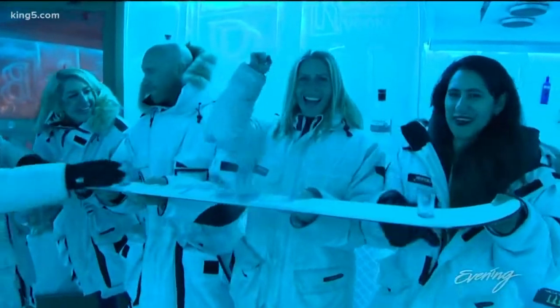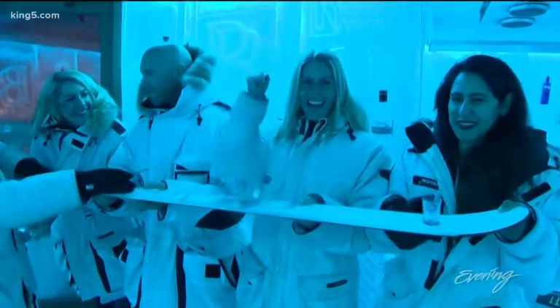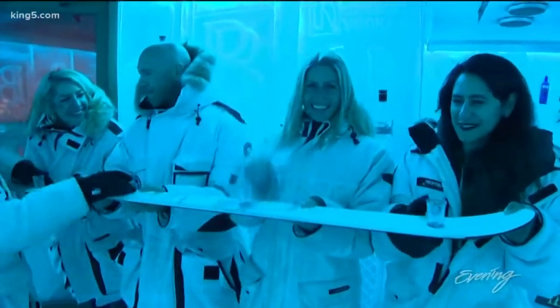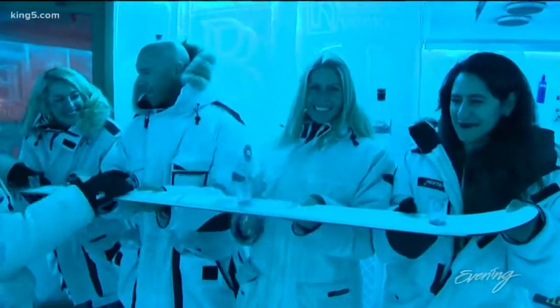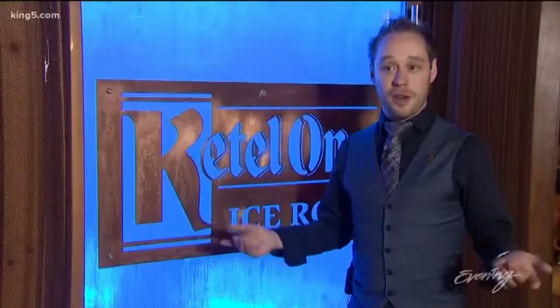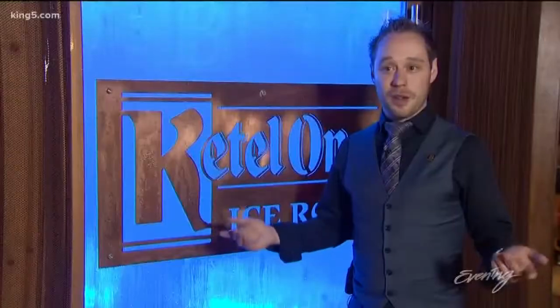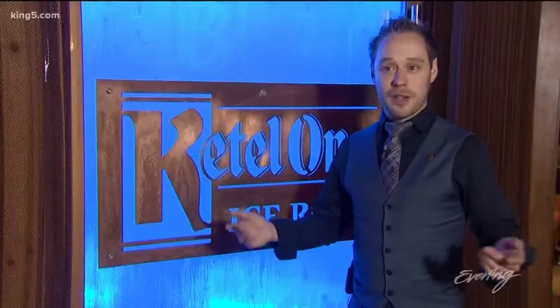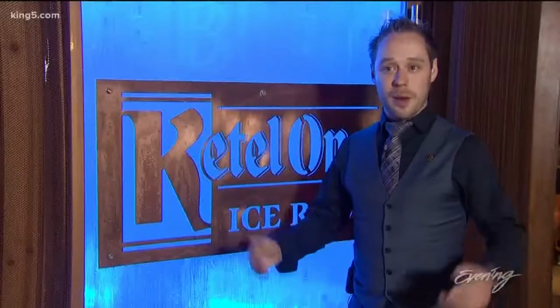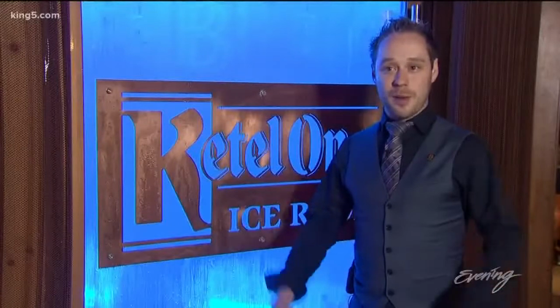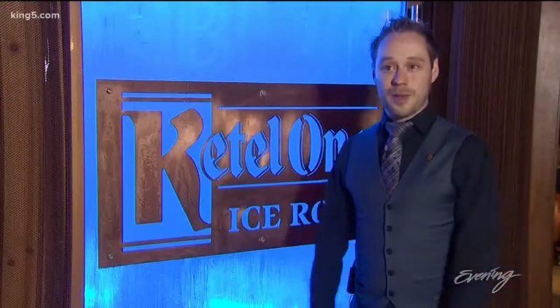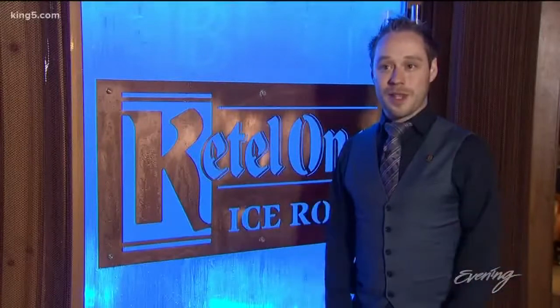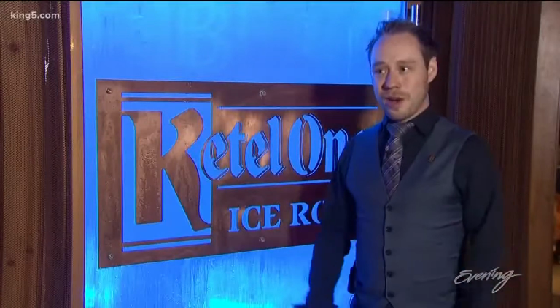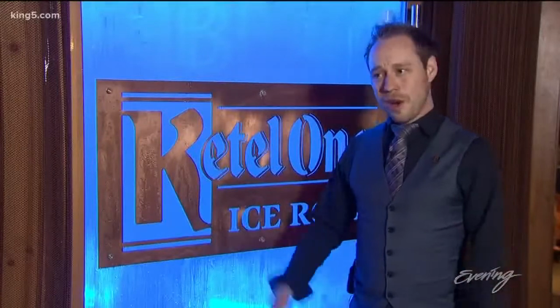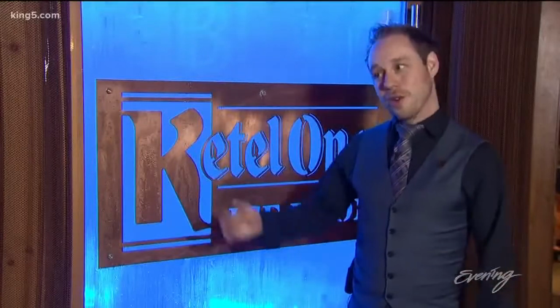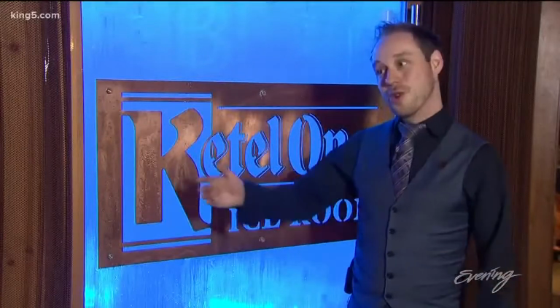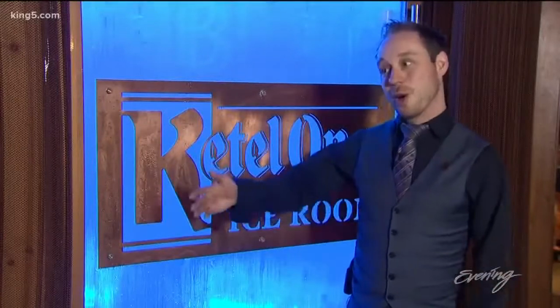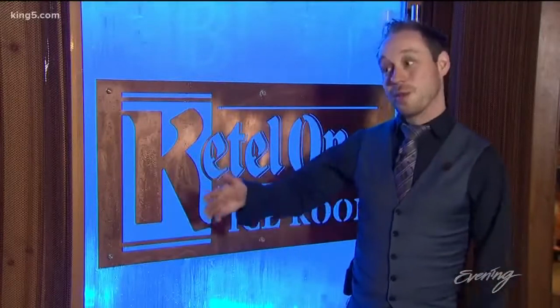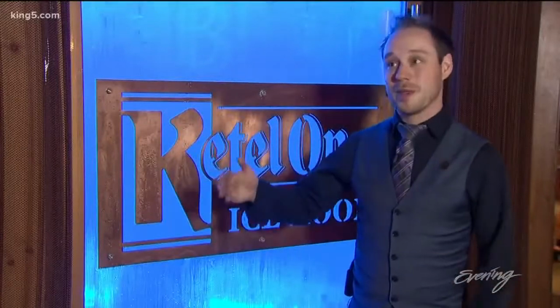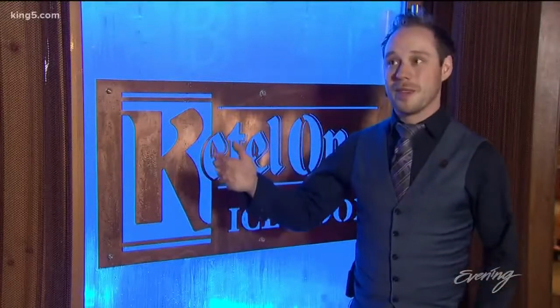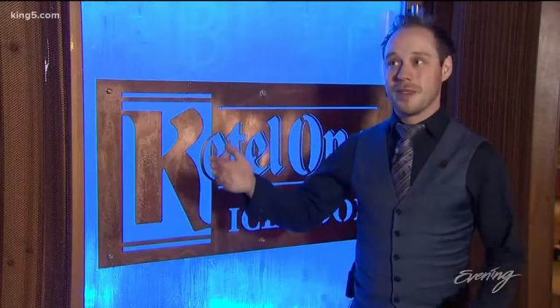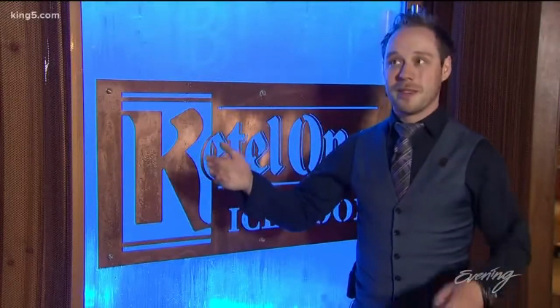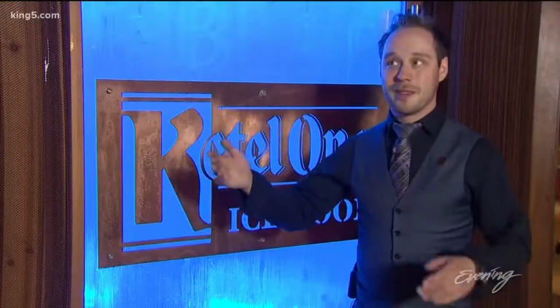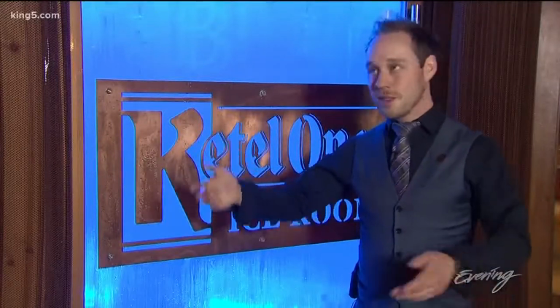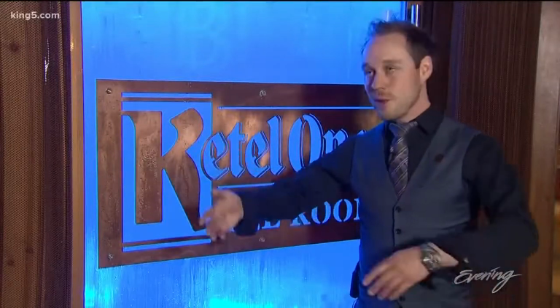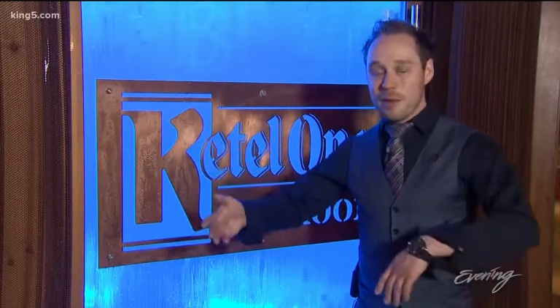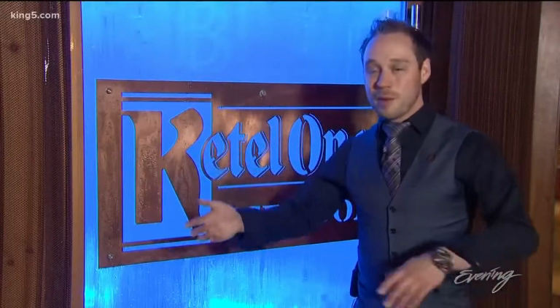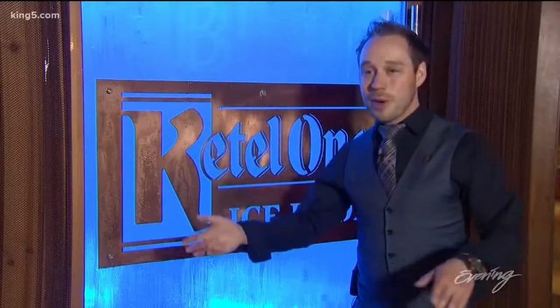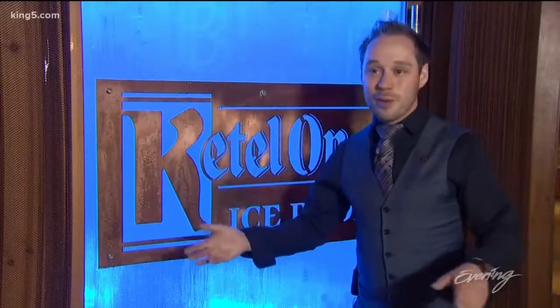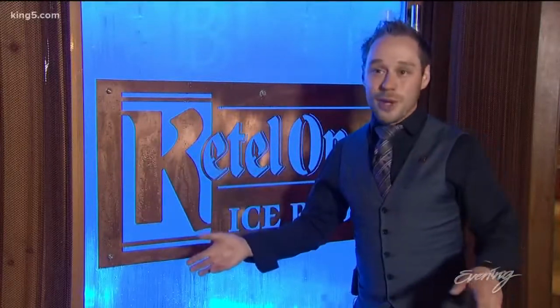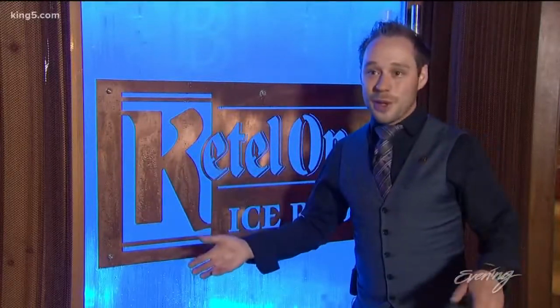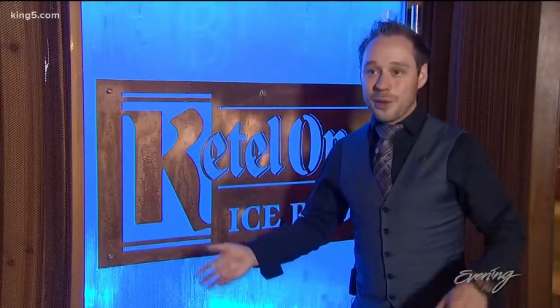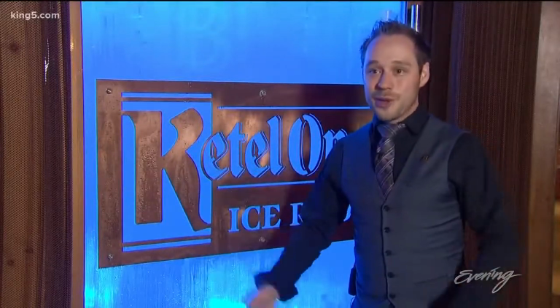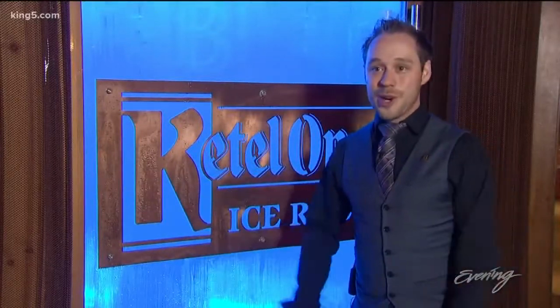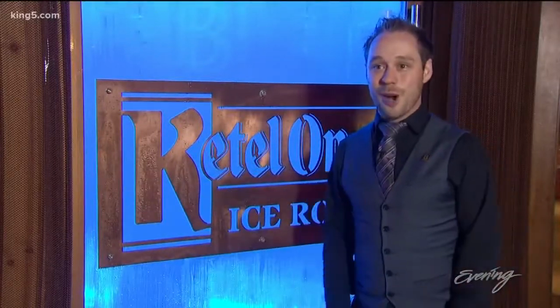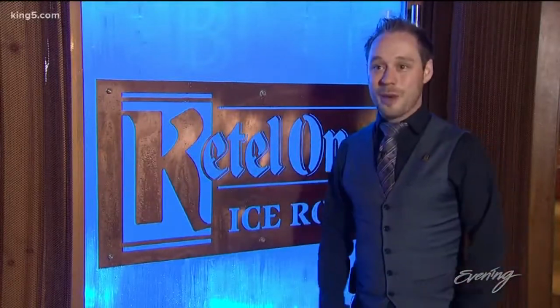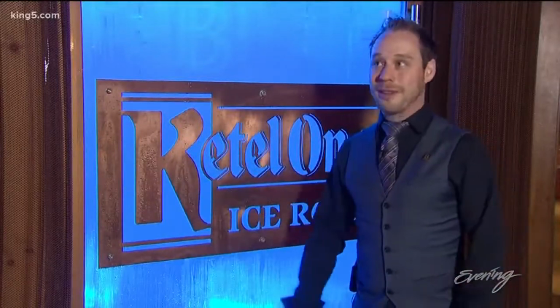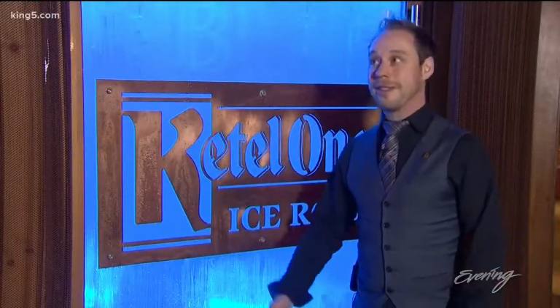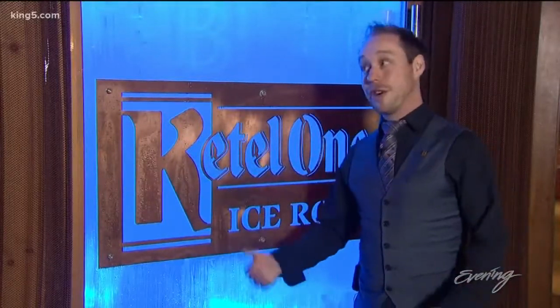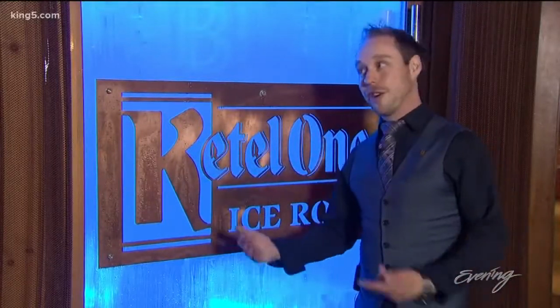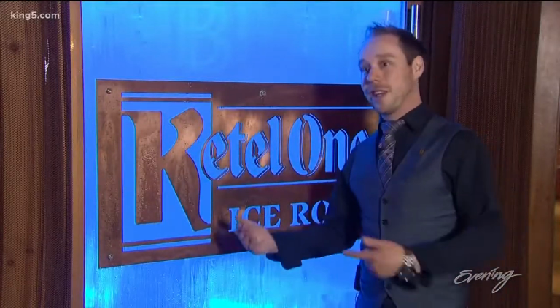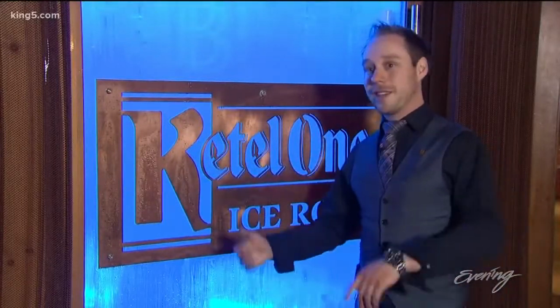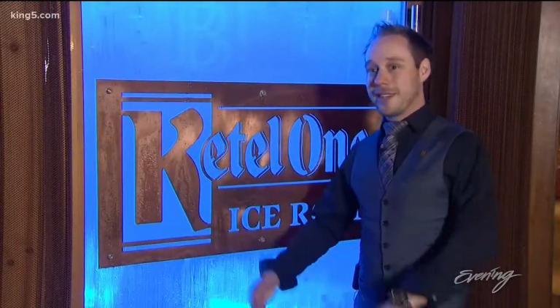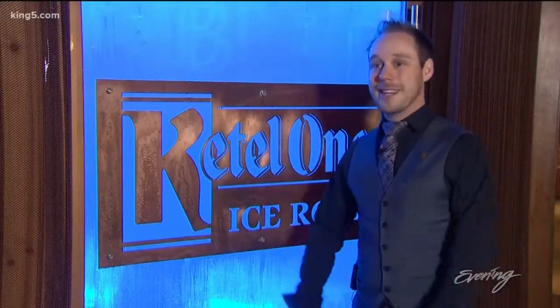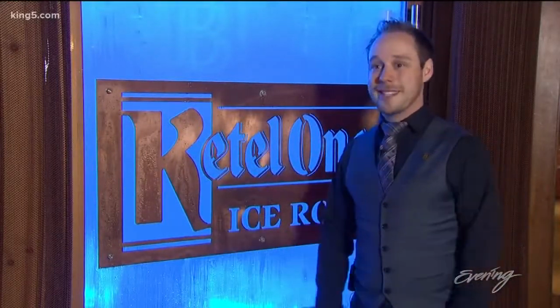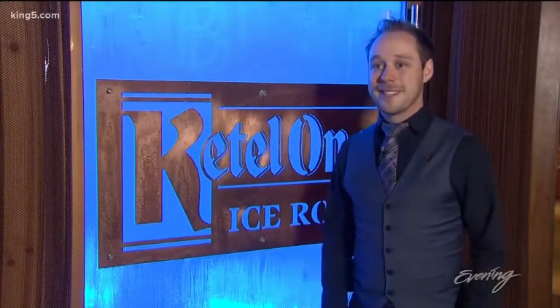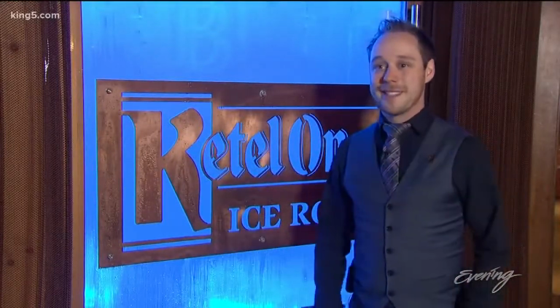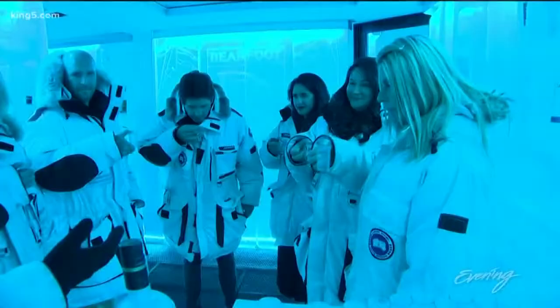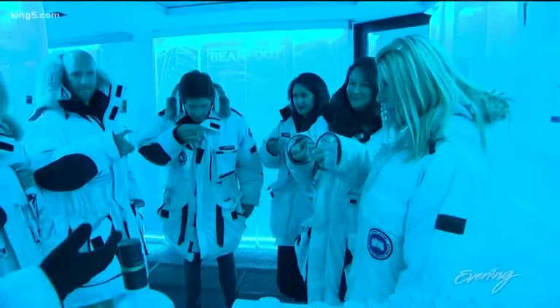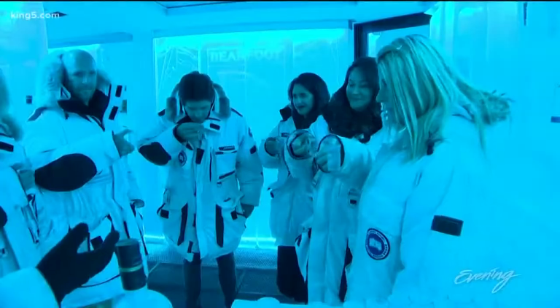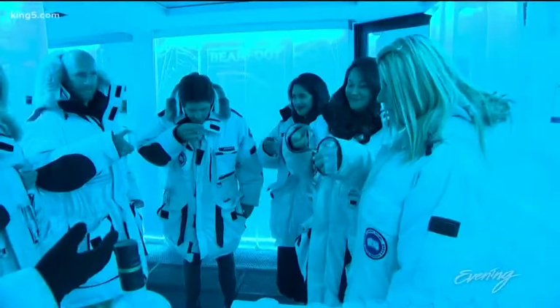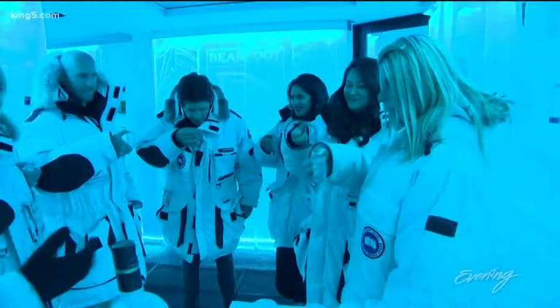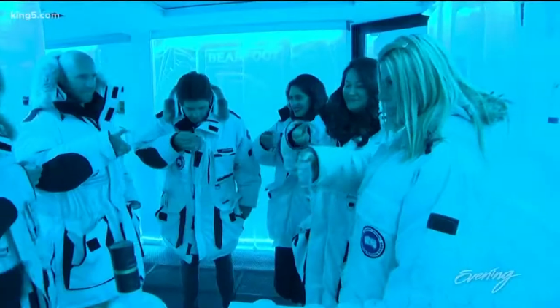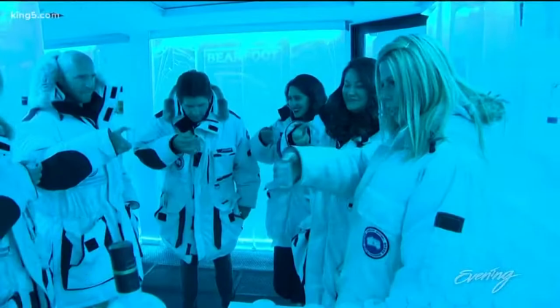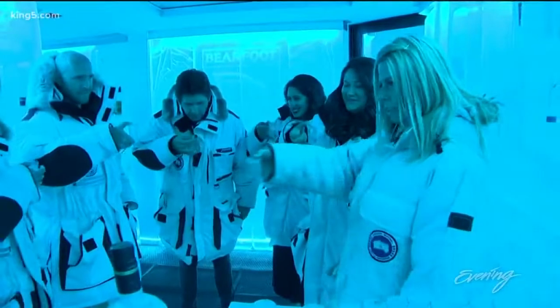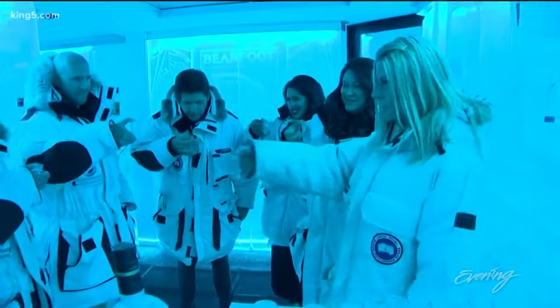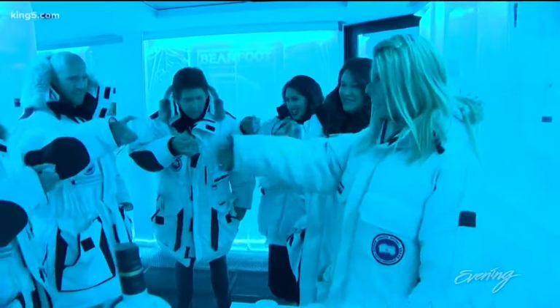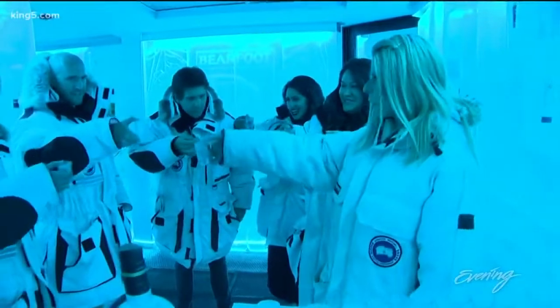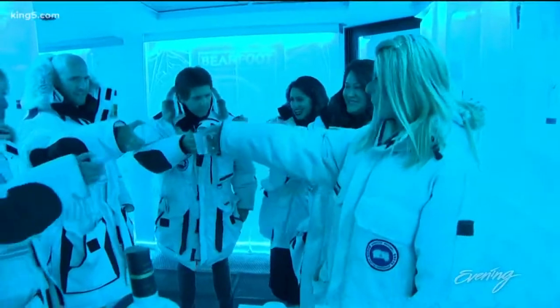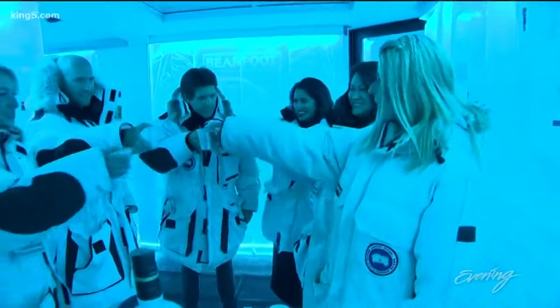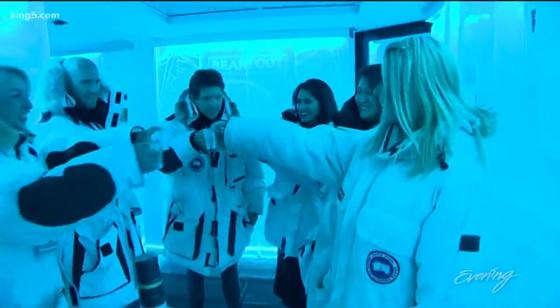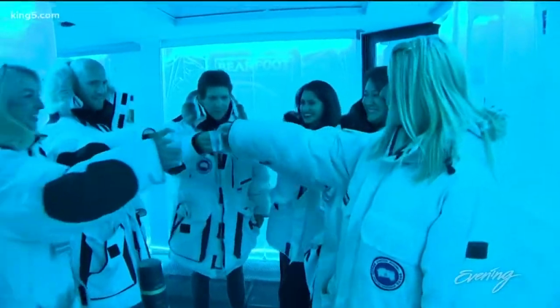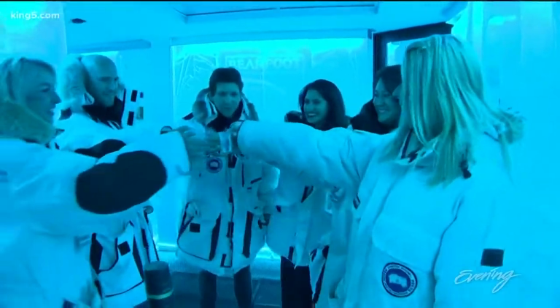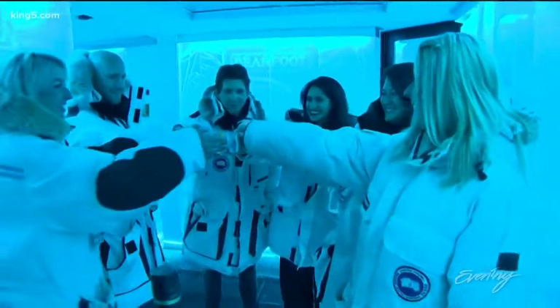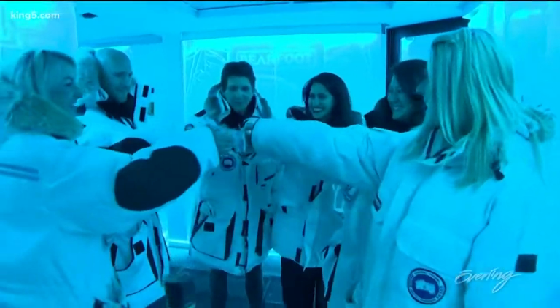I get that all the time — everyone's like, you have a really cool job. Literally, it is. Cheers, everybody!